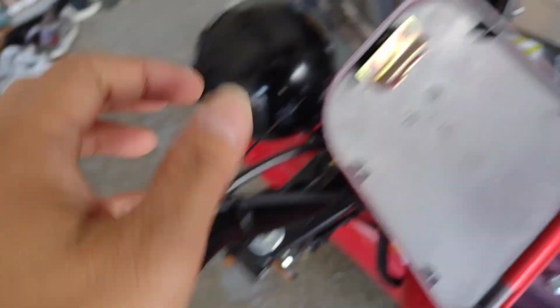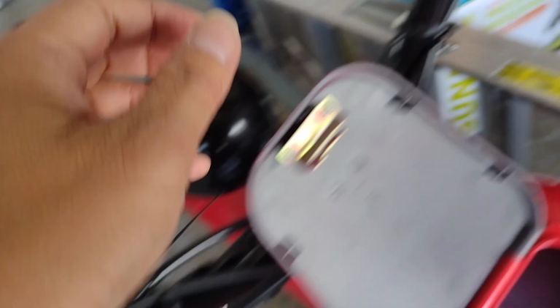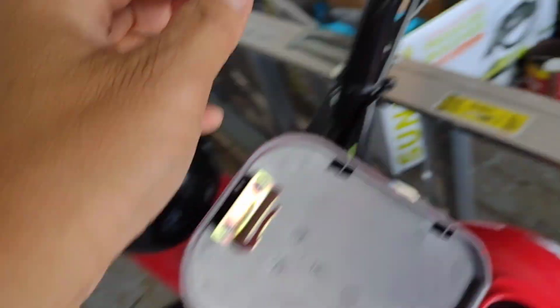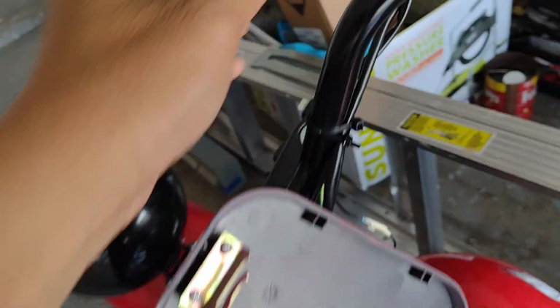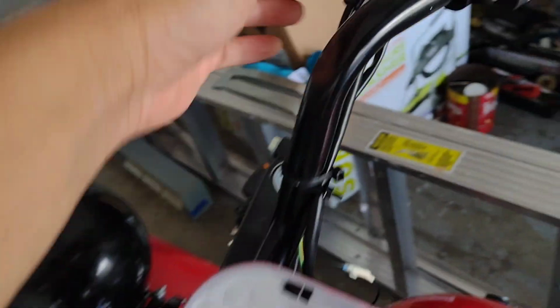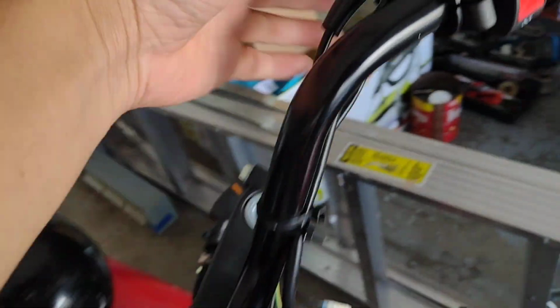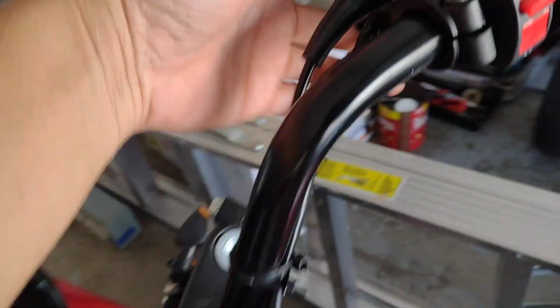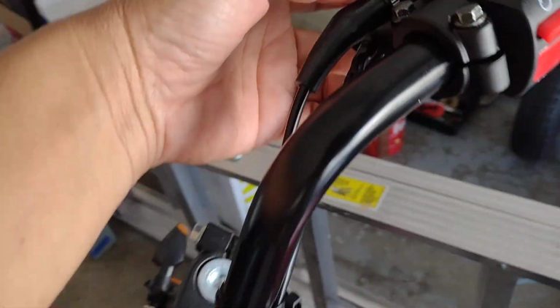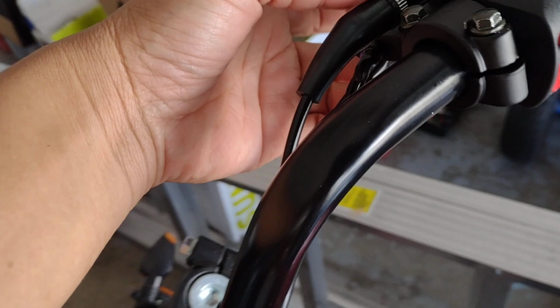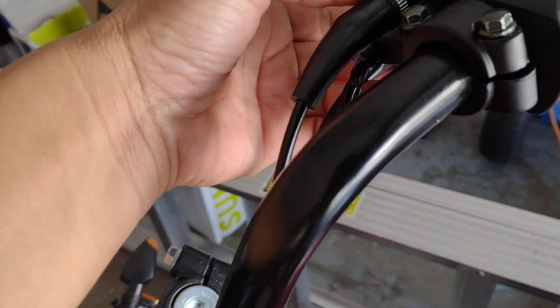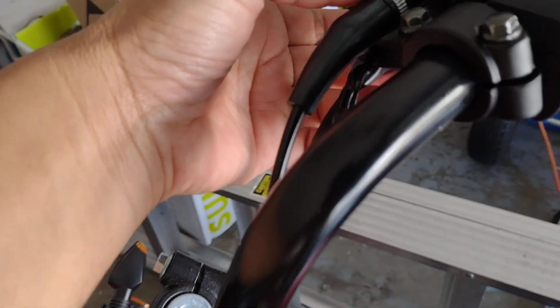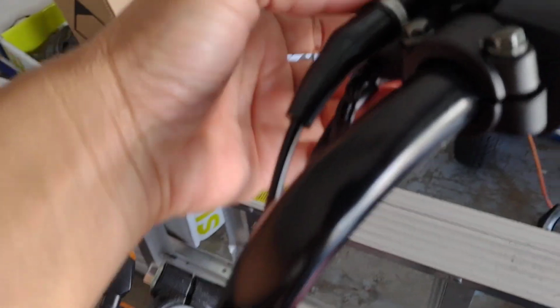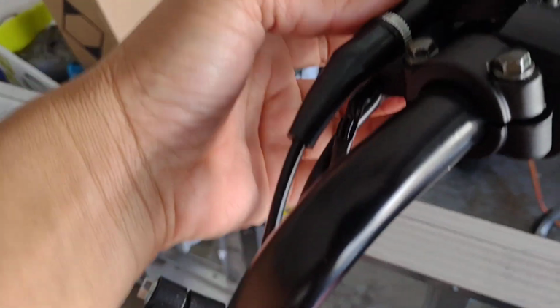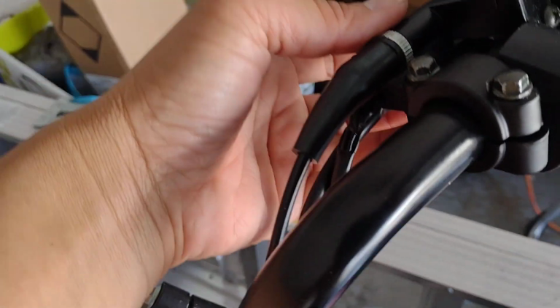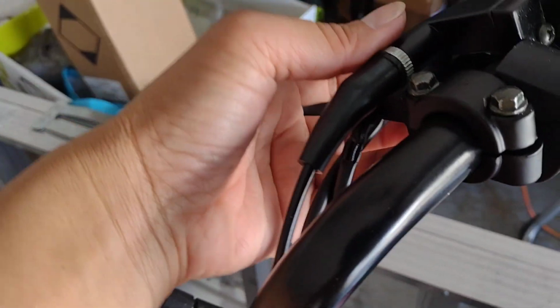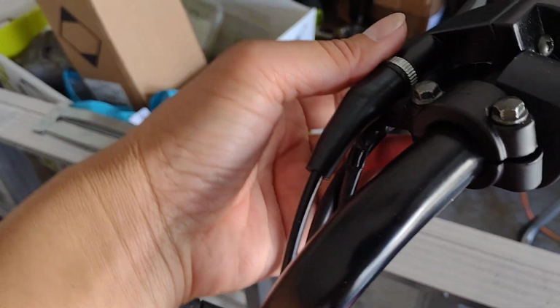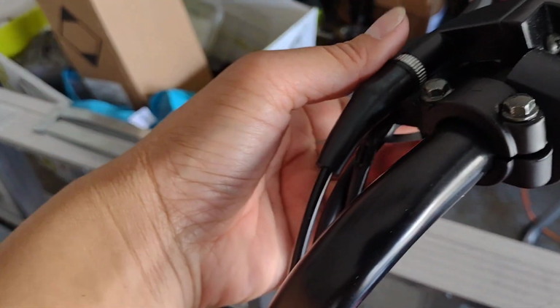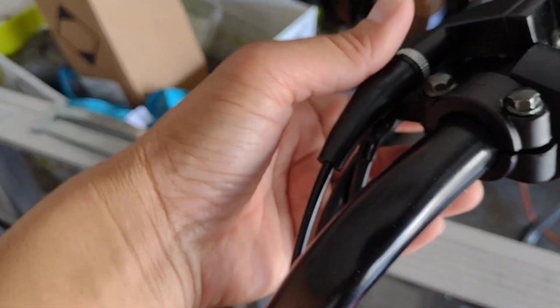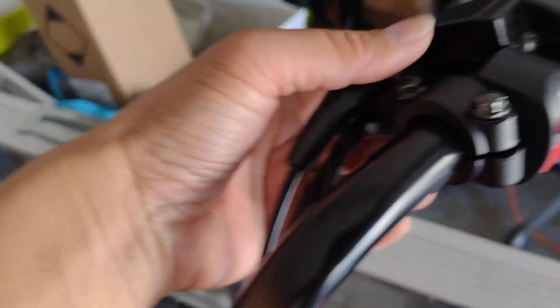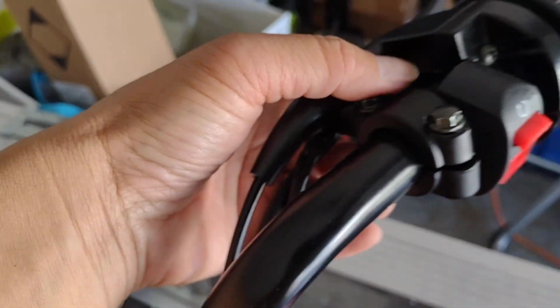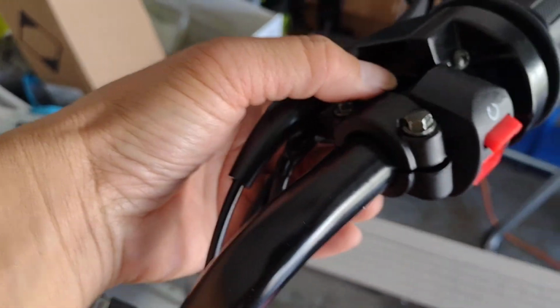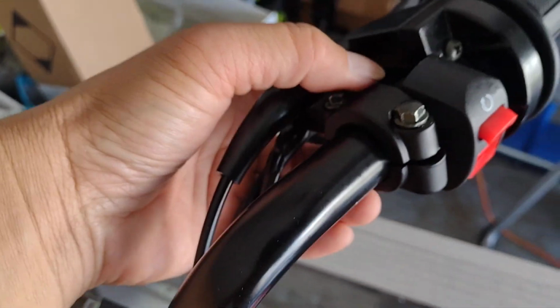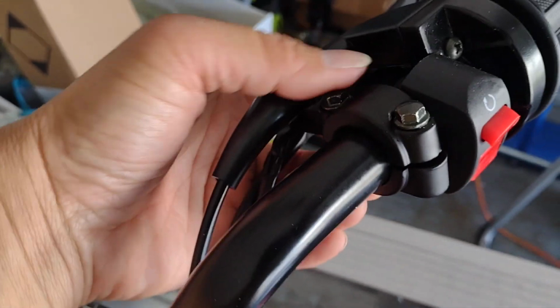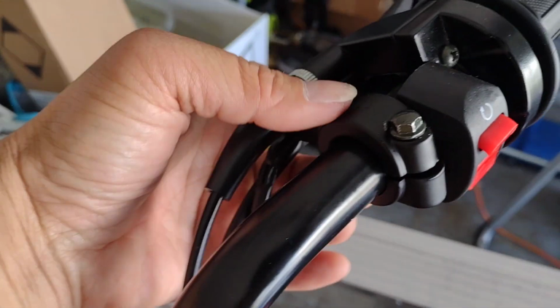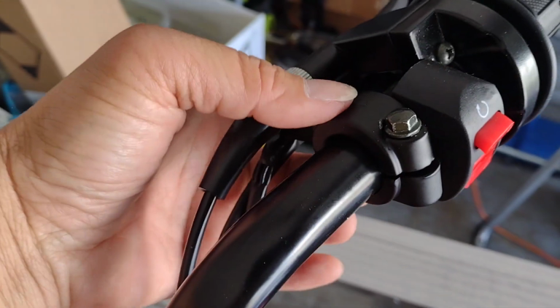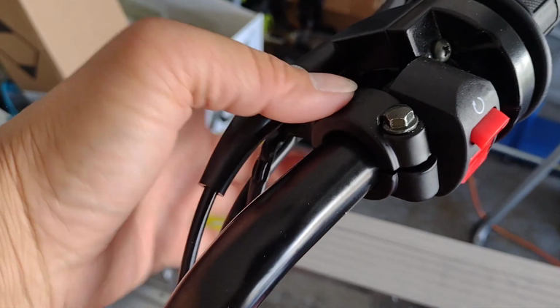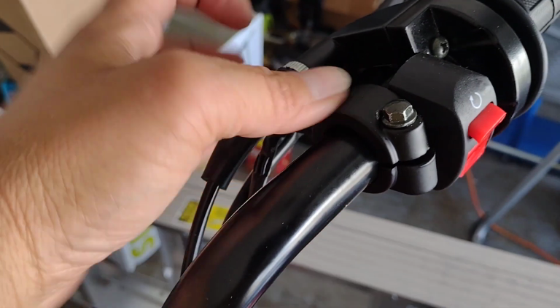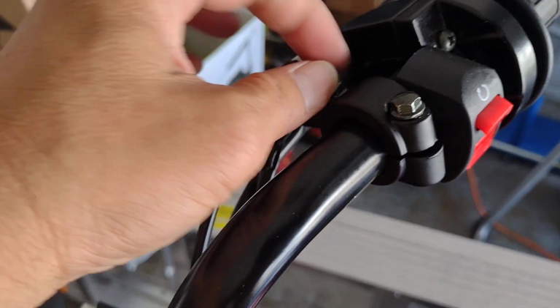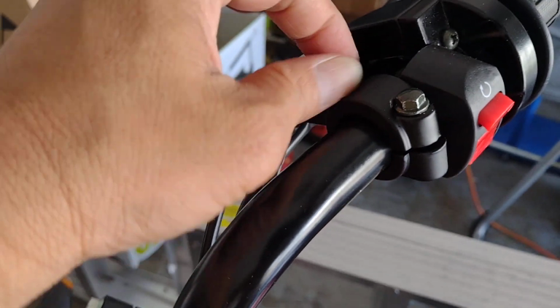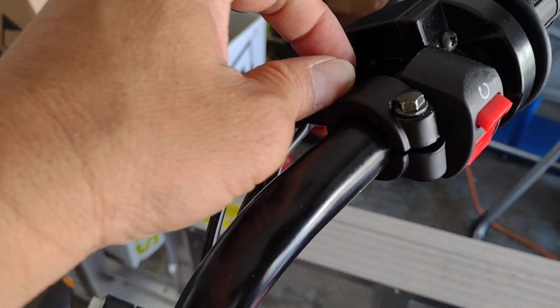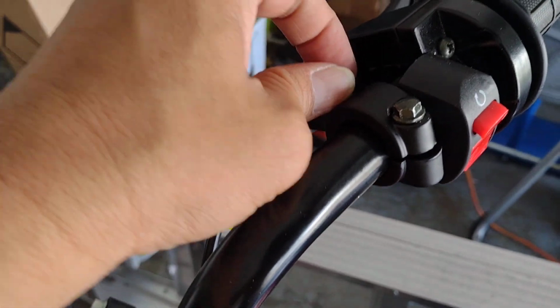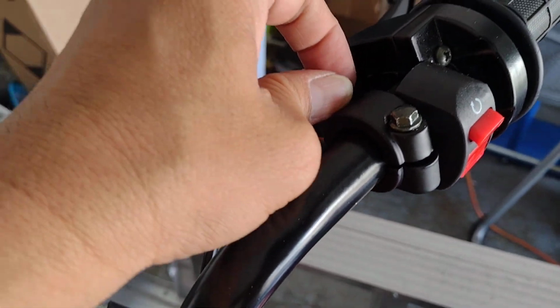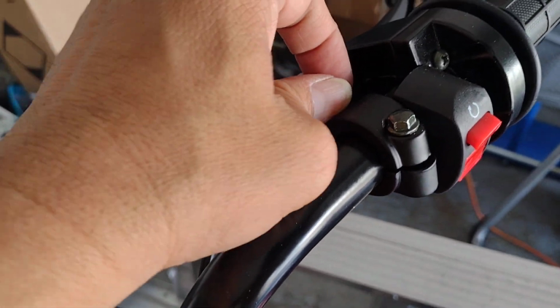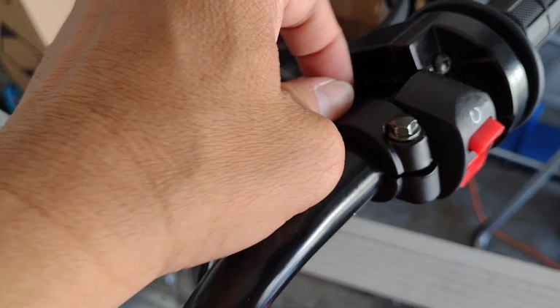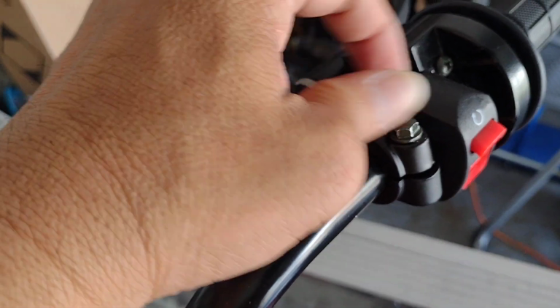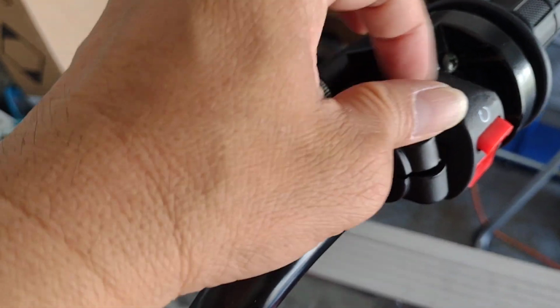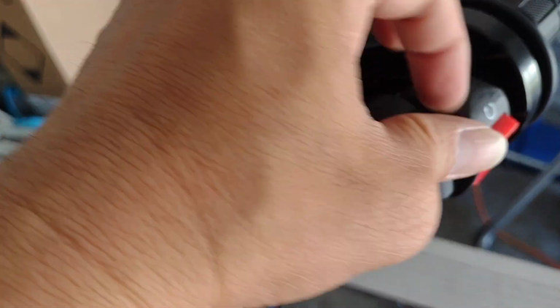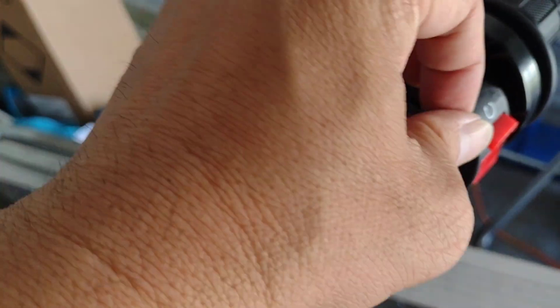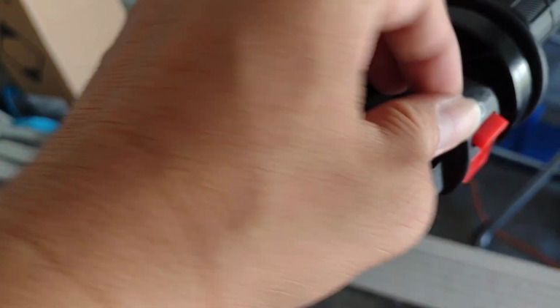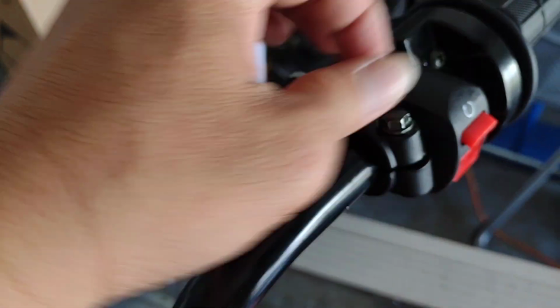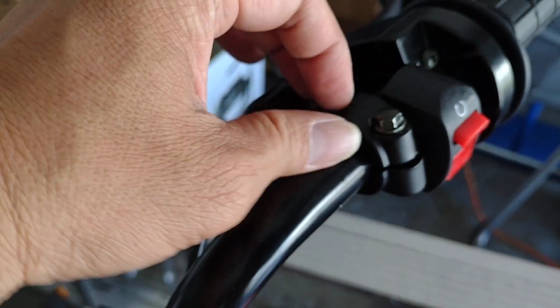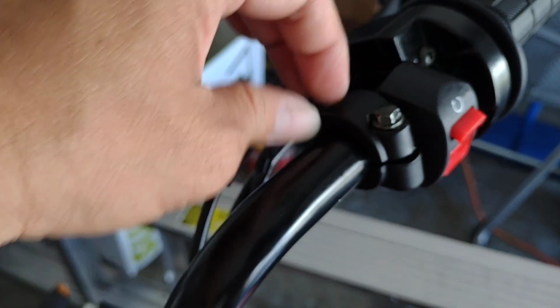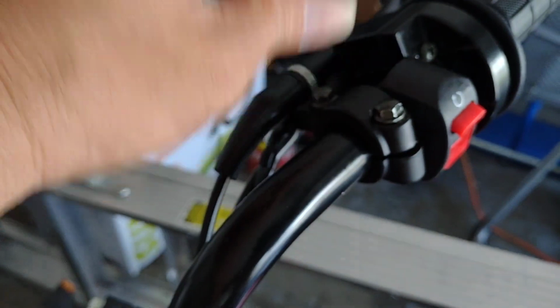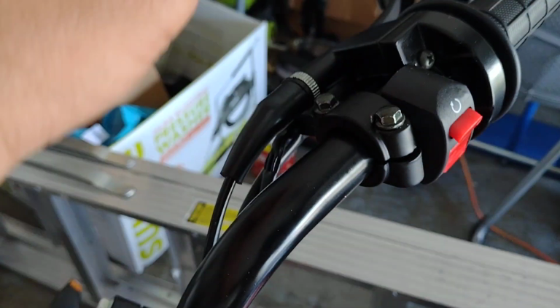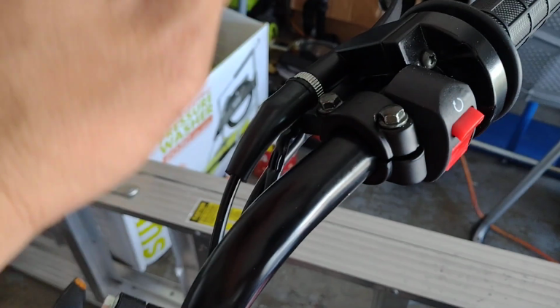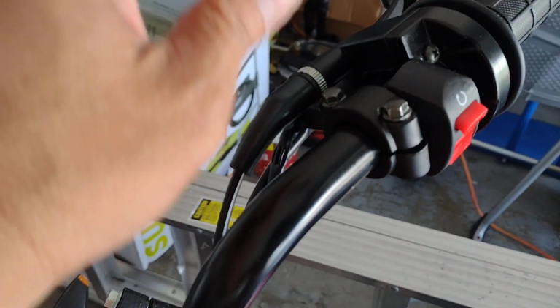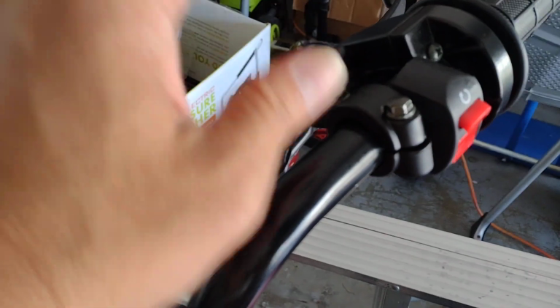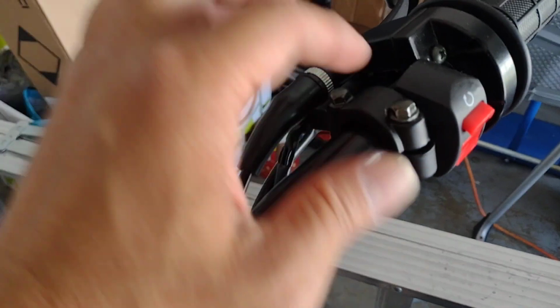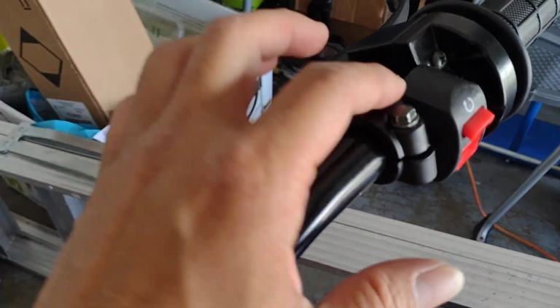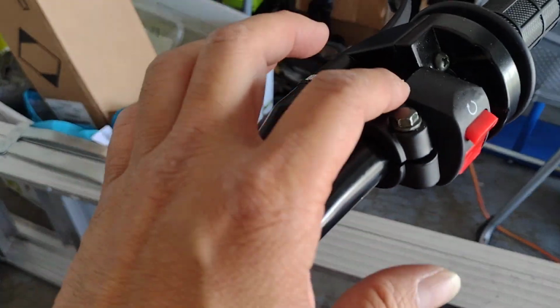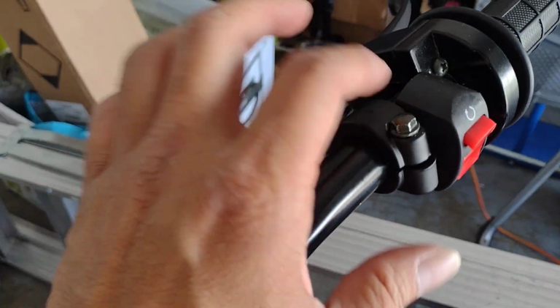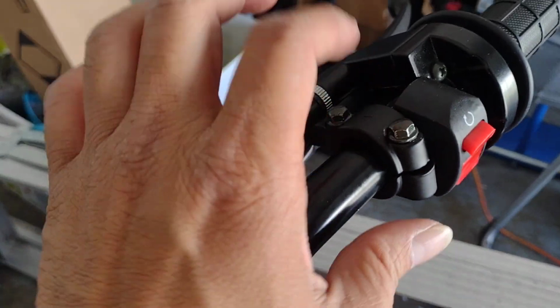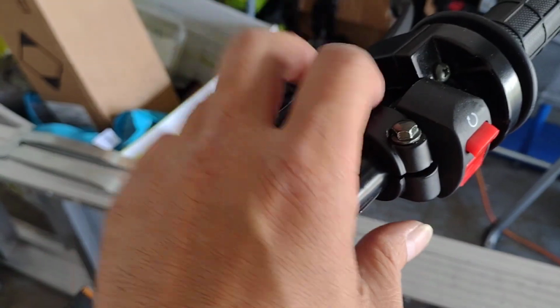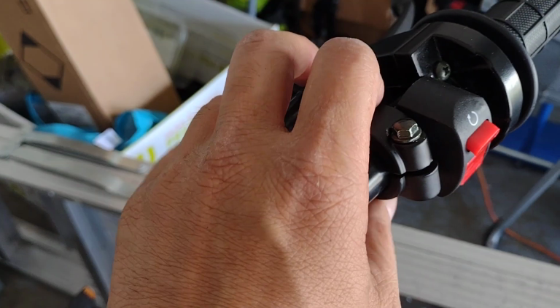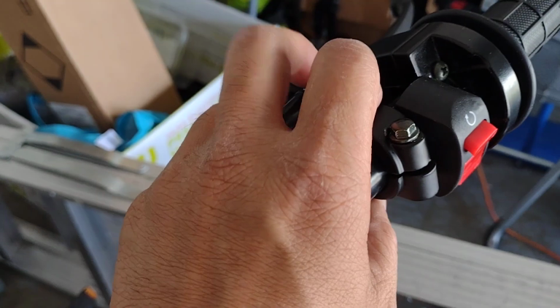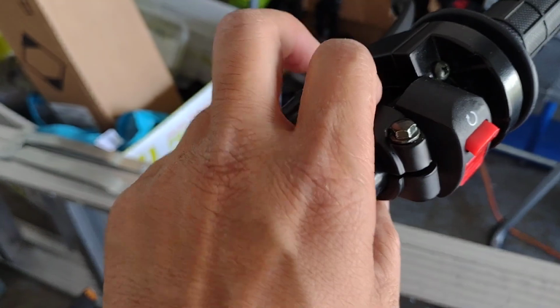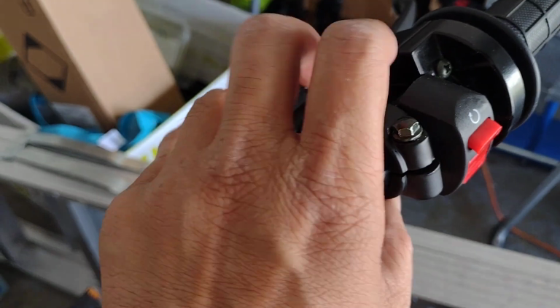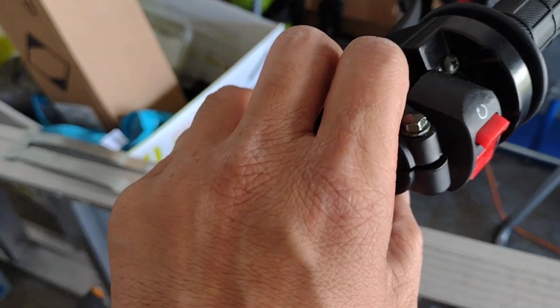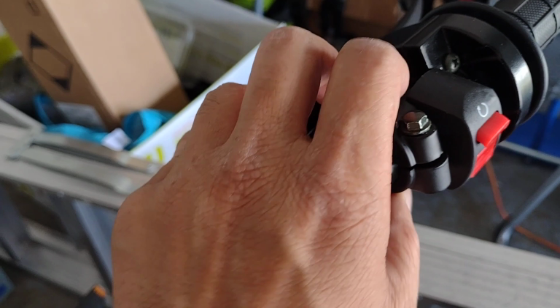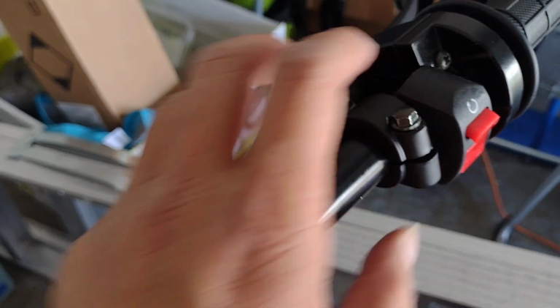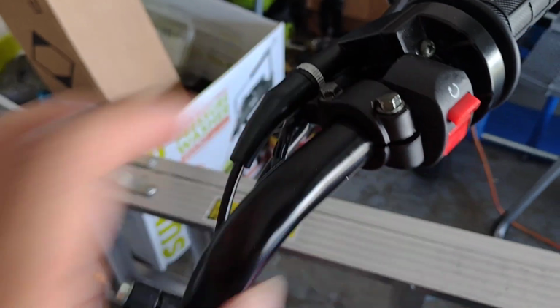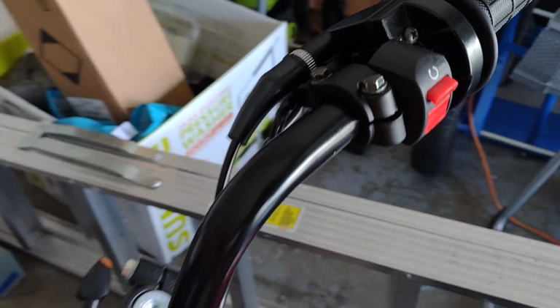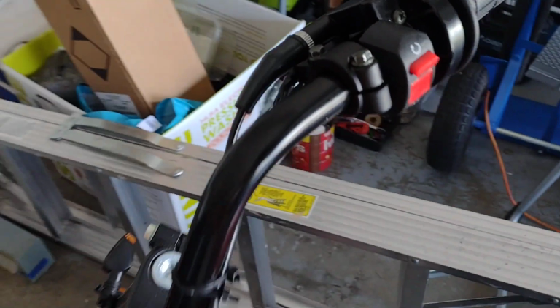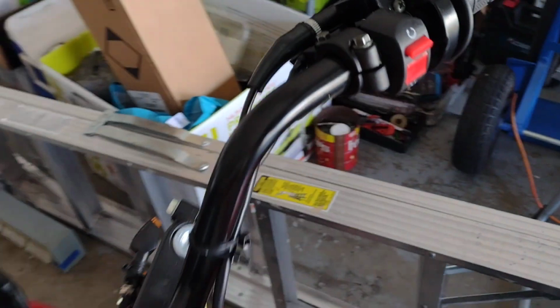Also, the lever has a screw right here. You open it and then attach it.